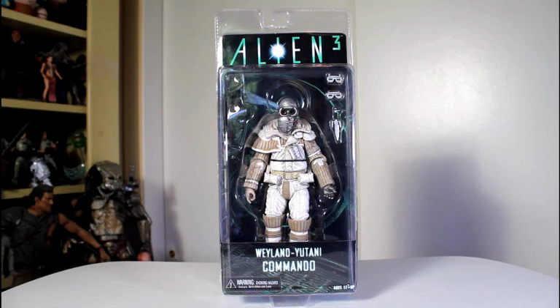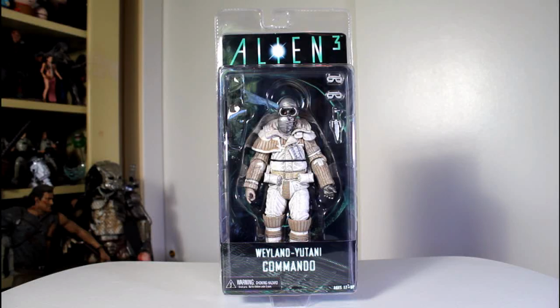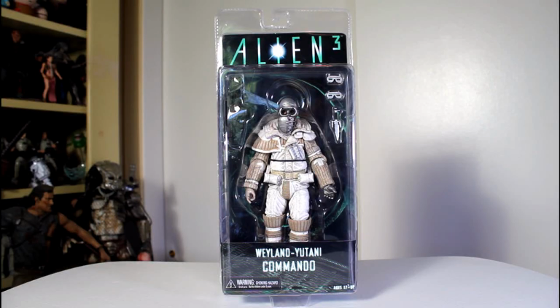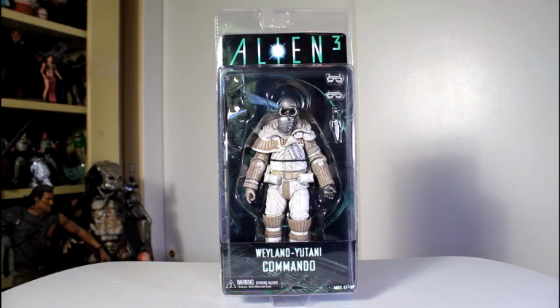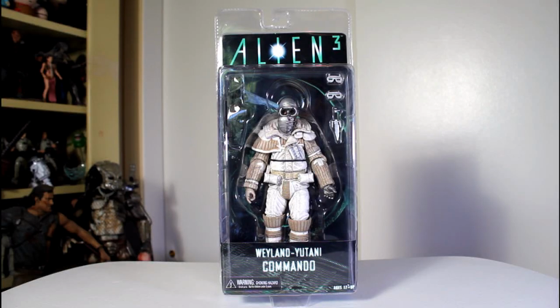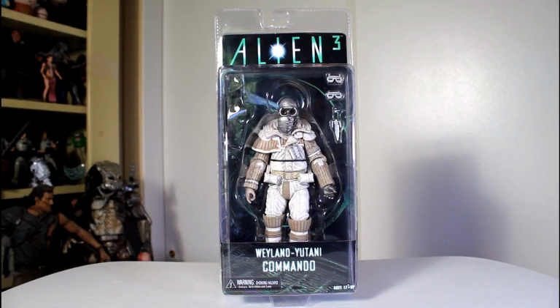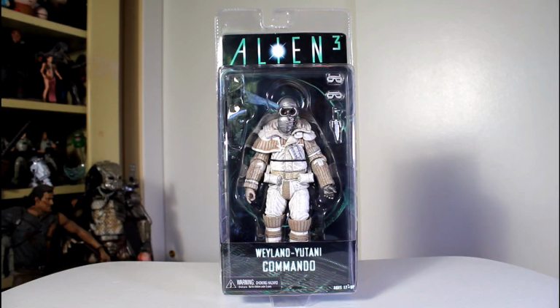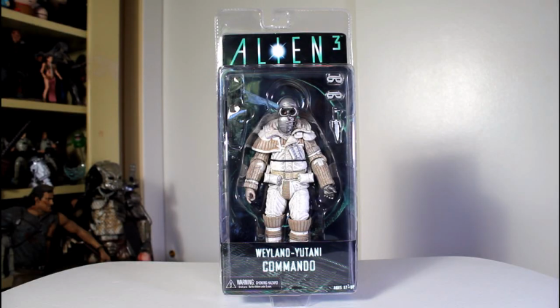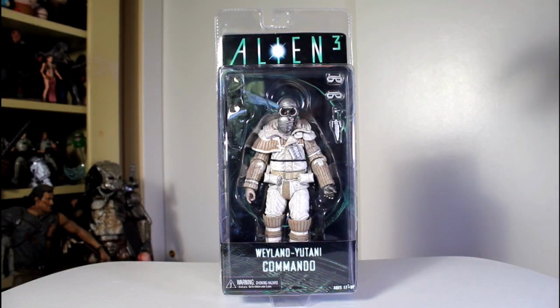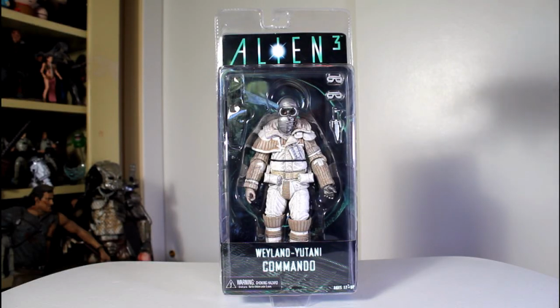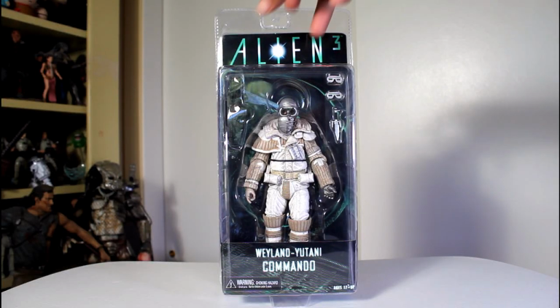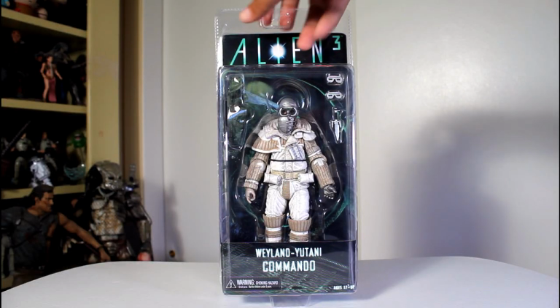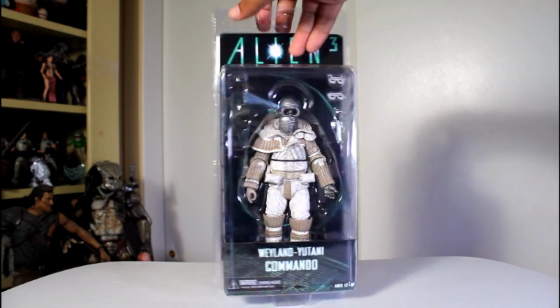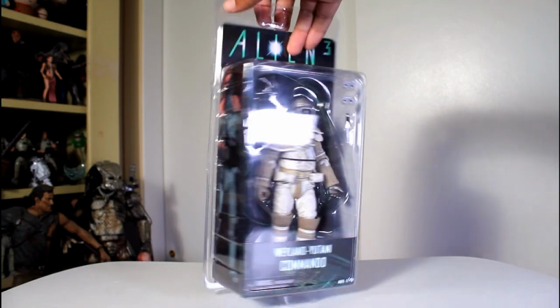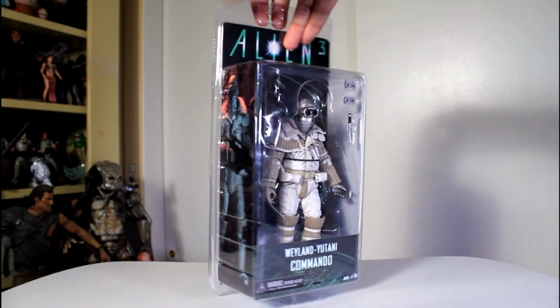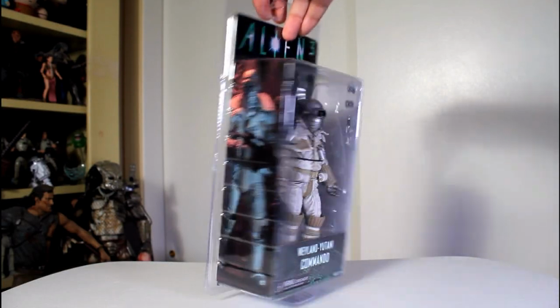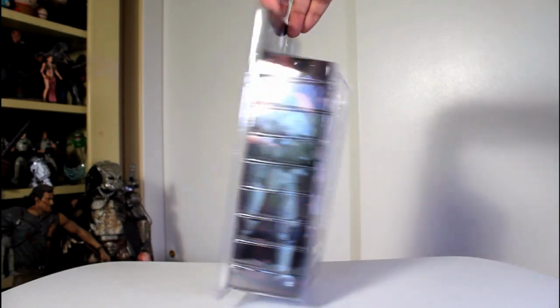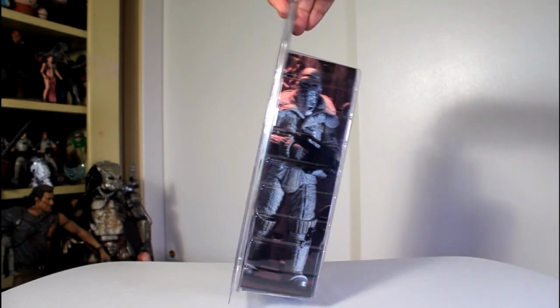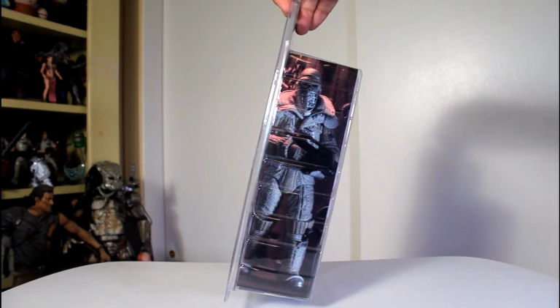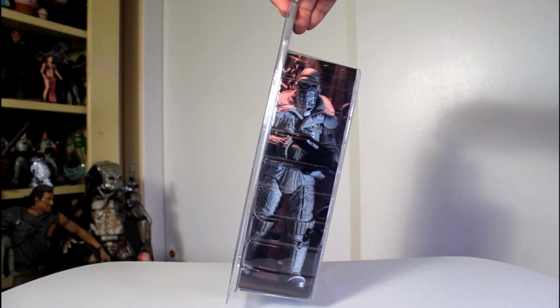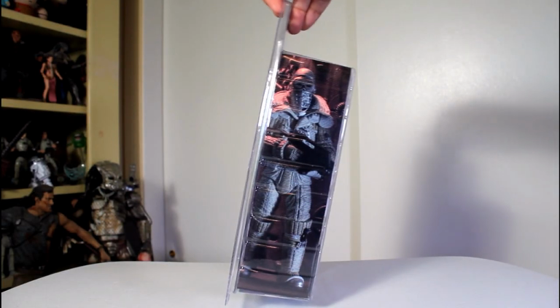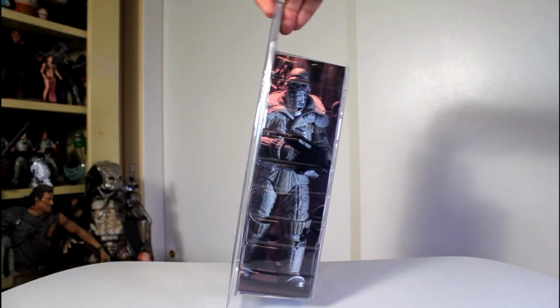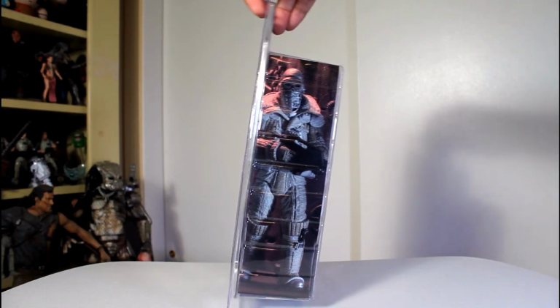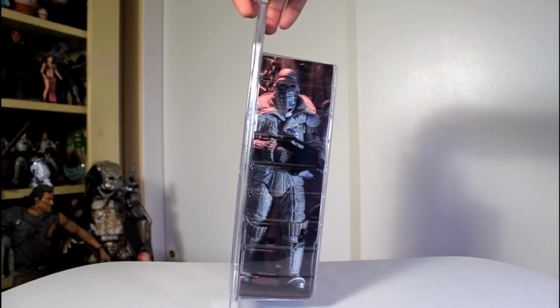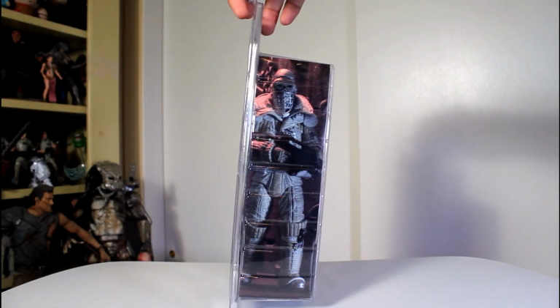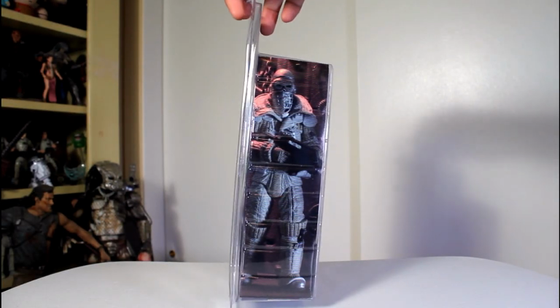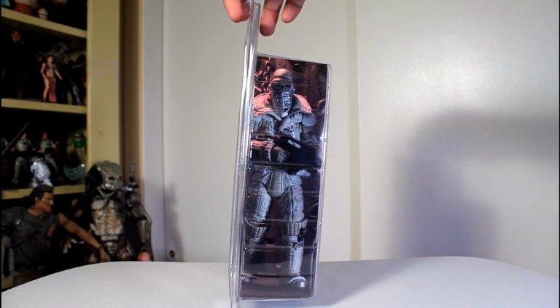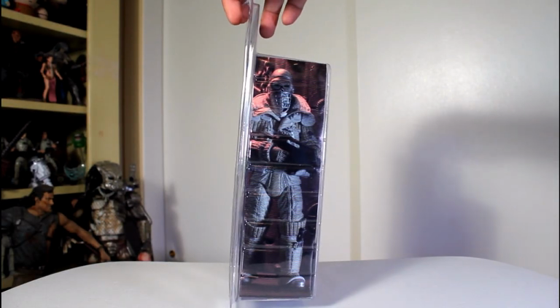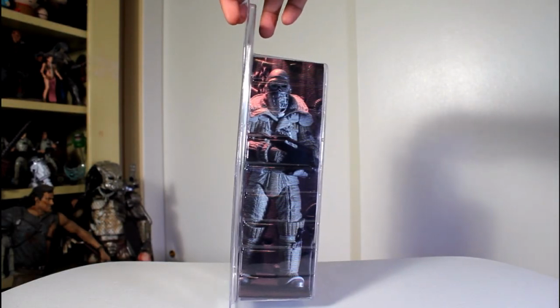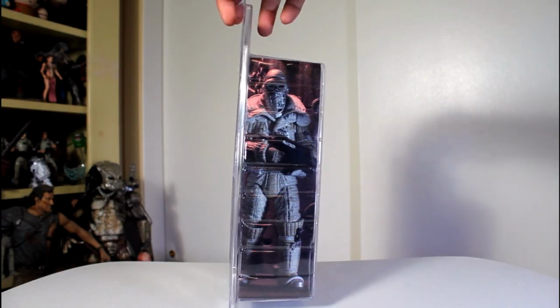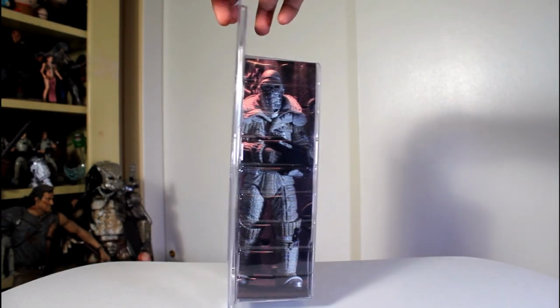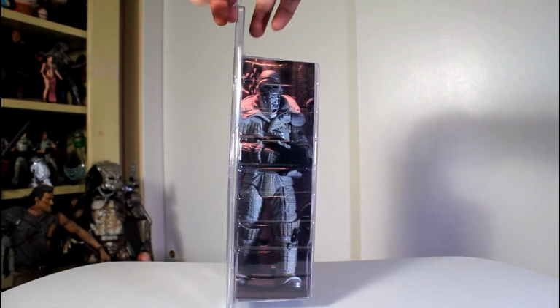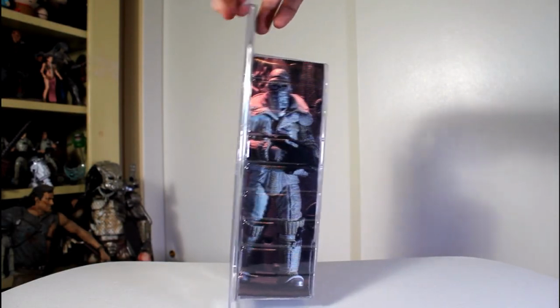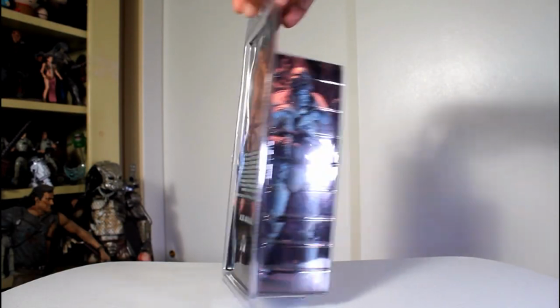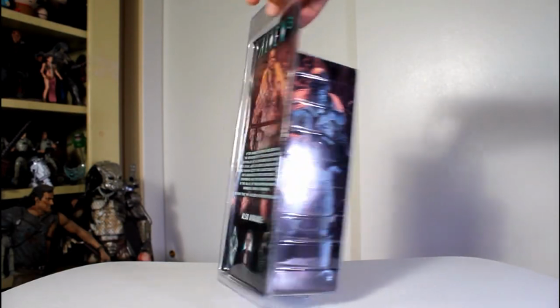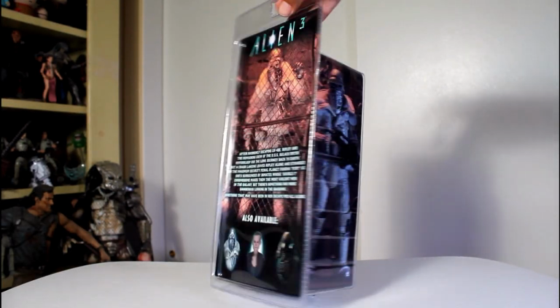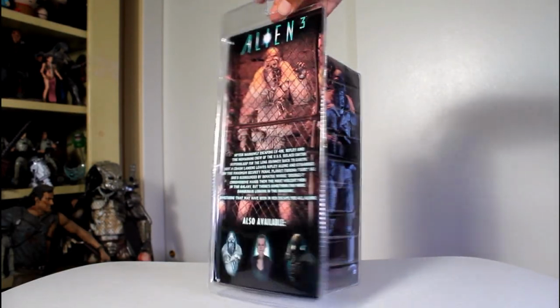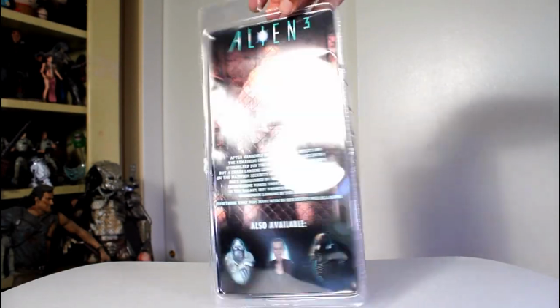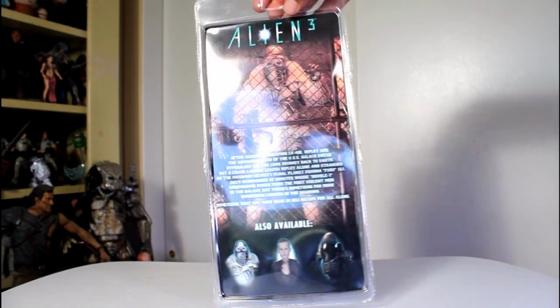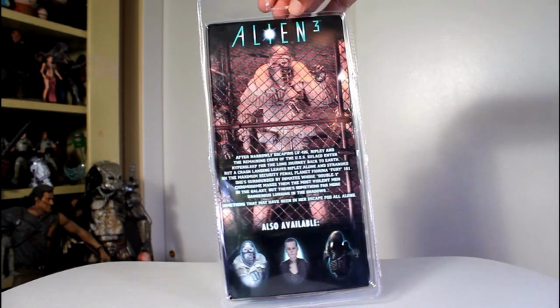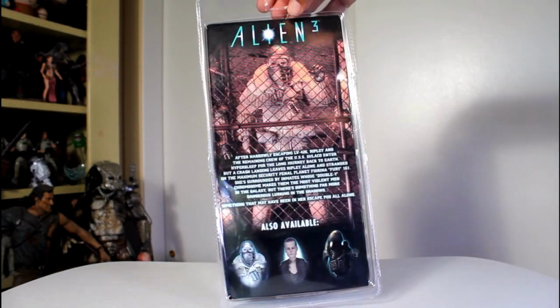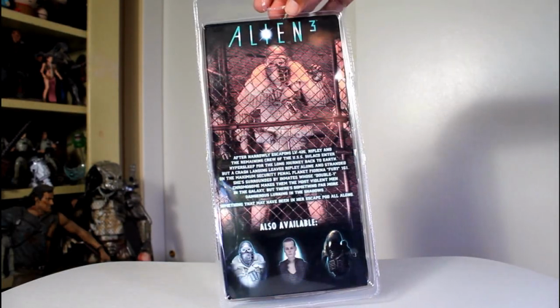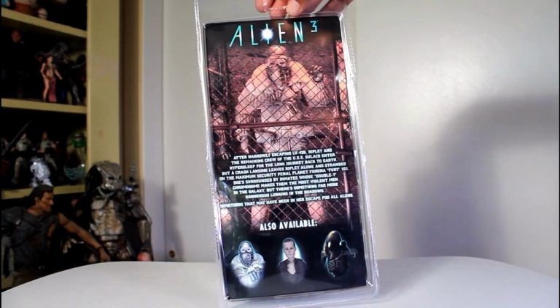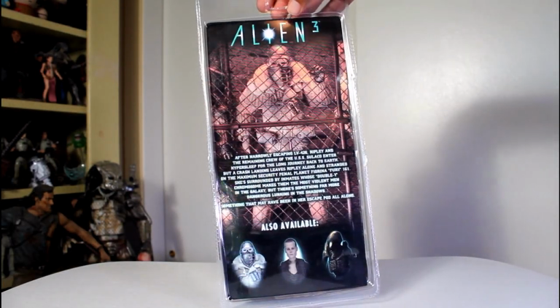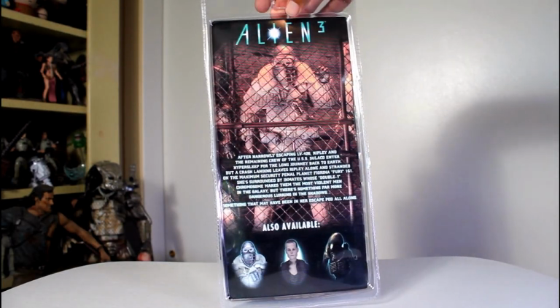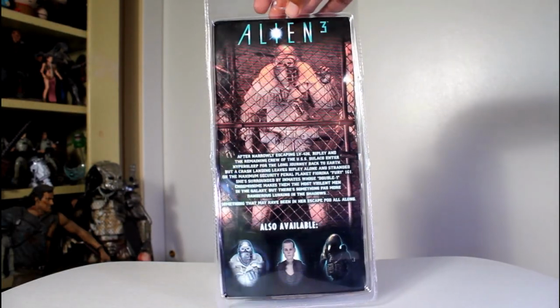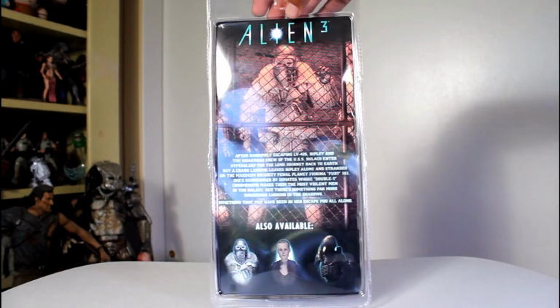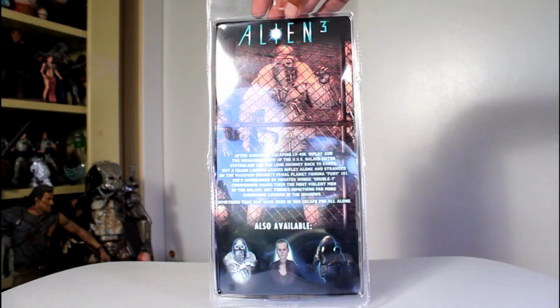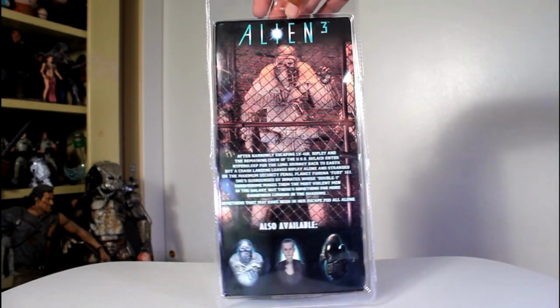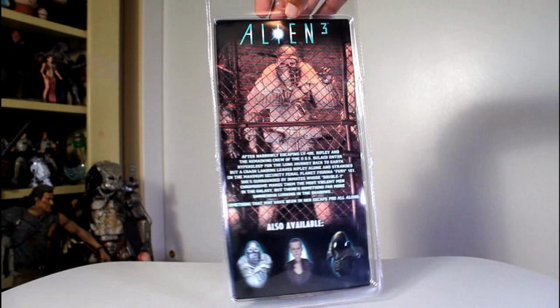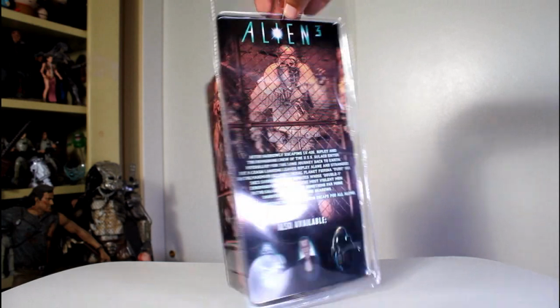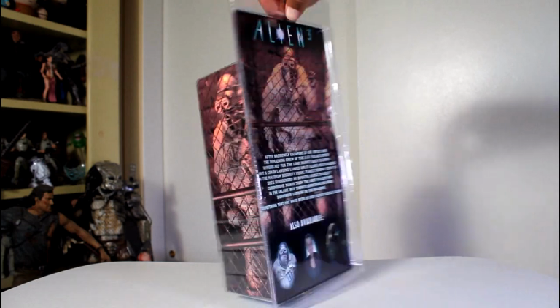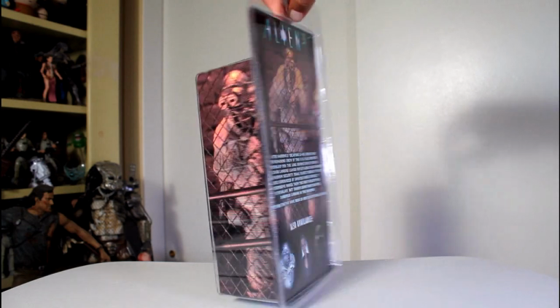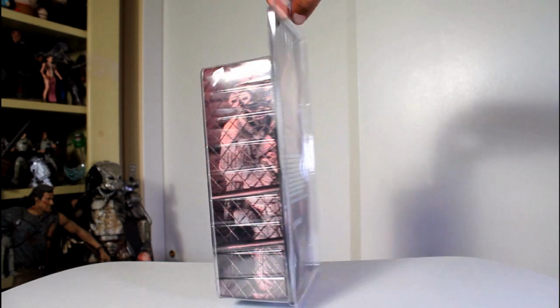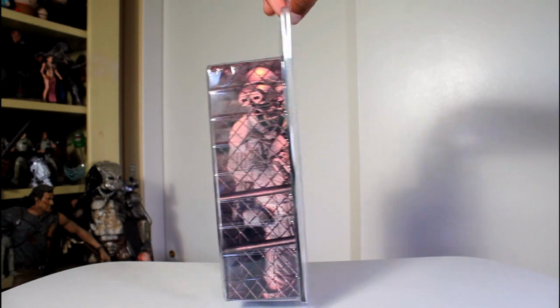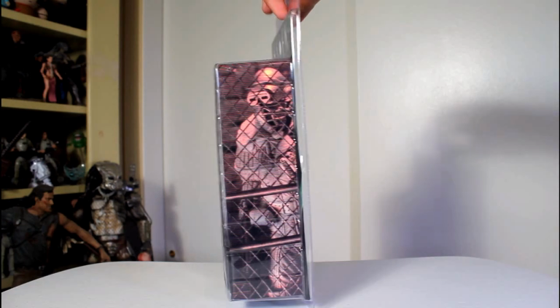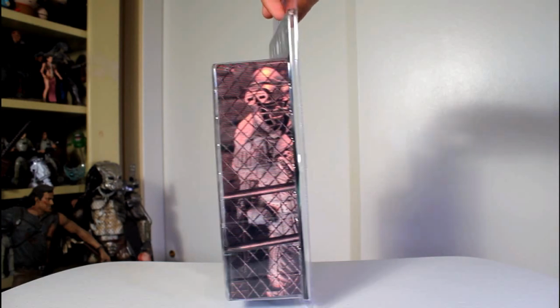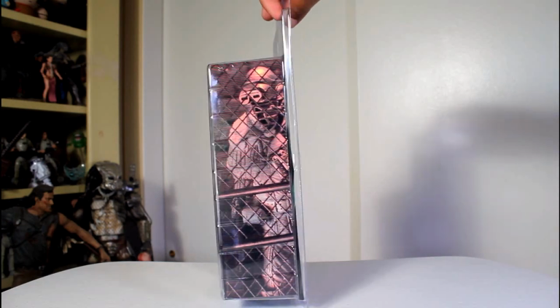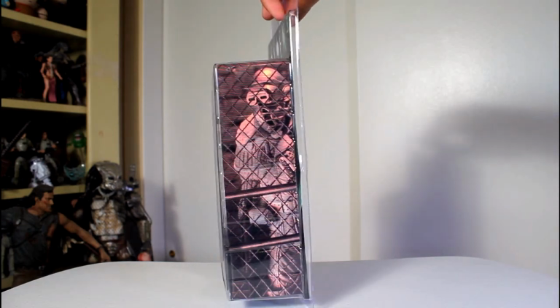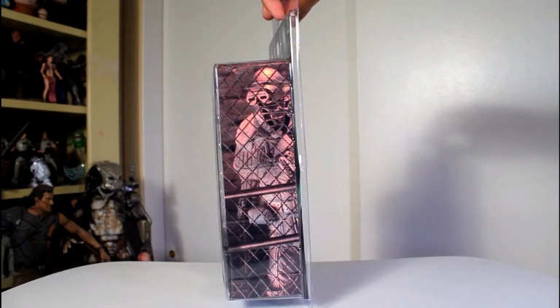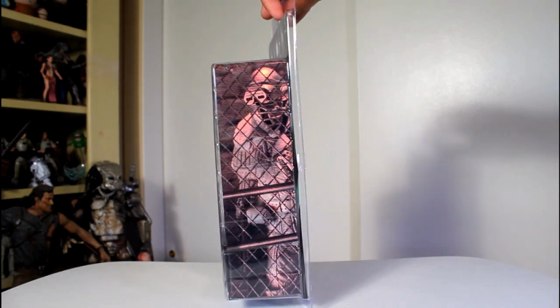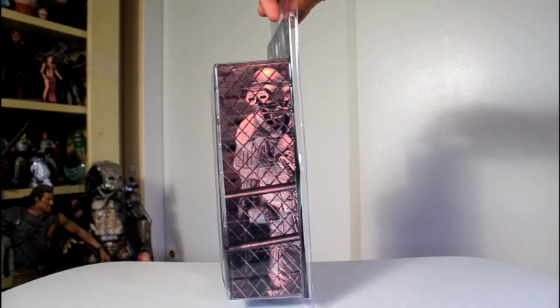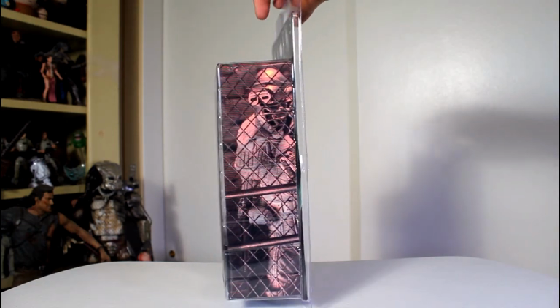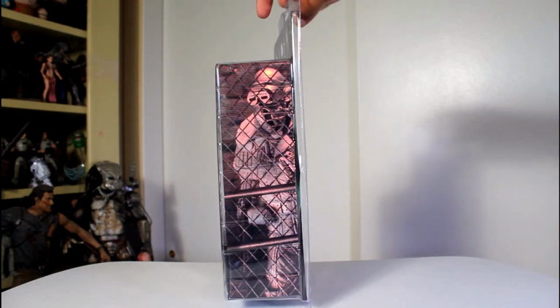Hey, this is Giancarlos, and I'm here with a look at the NECA action figure of the Weyland-Yutani Commando from Alien 3.